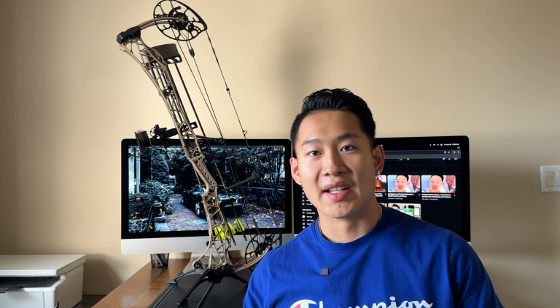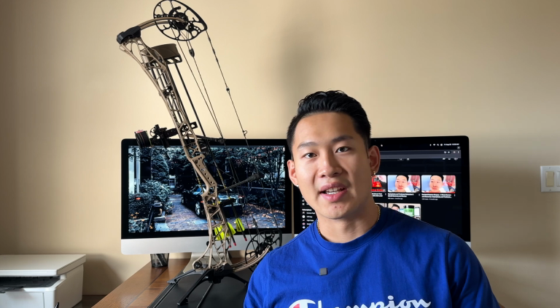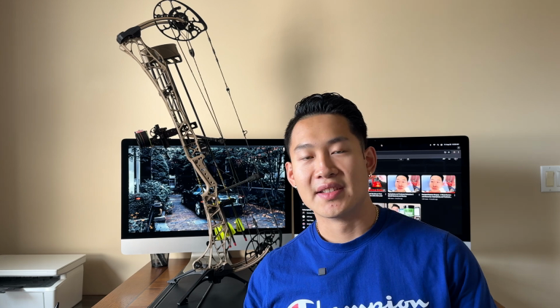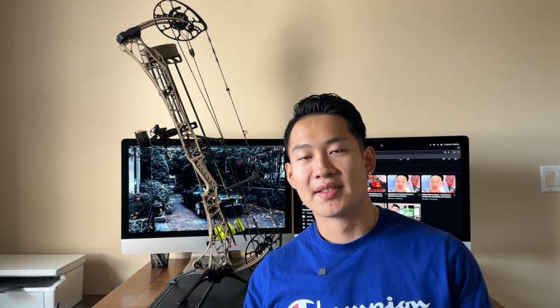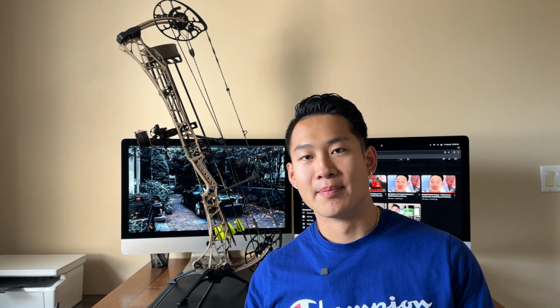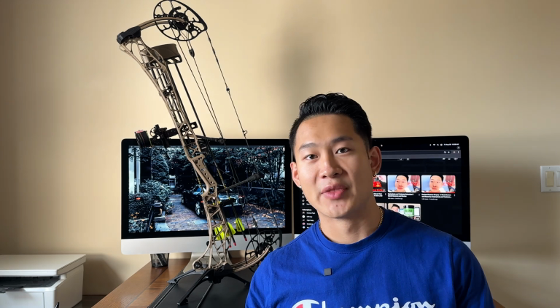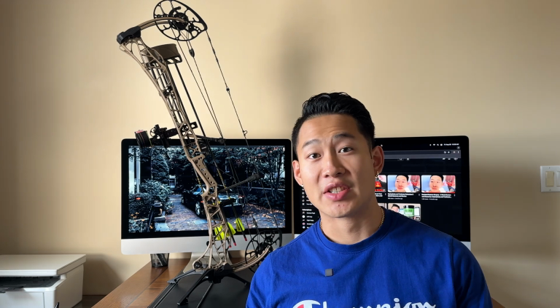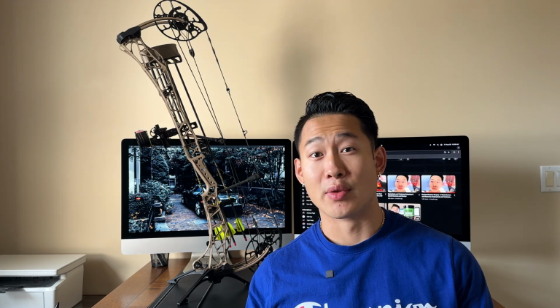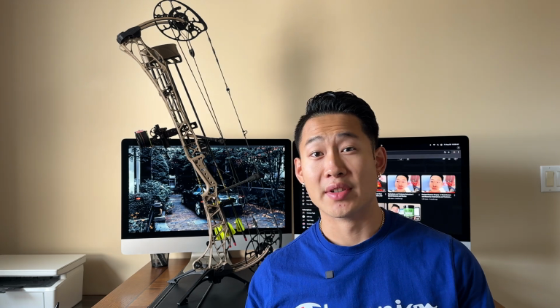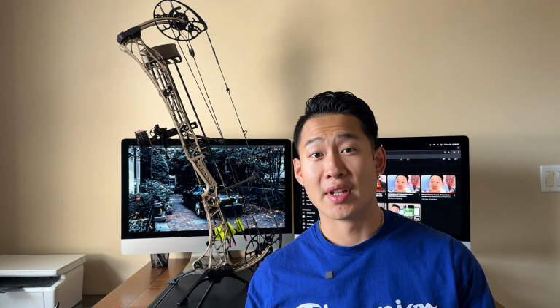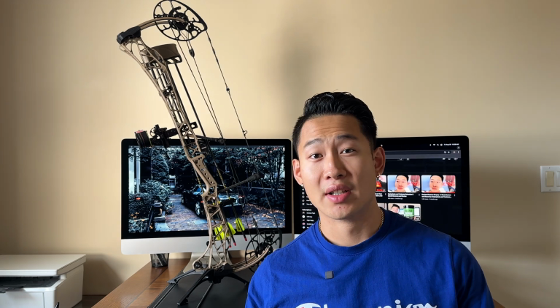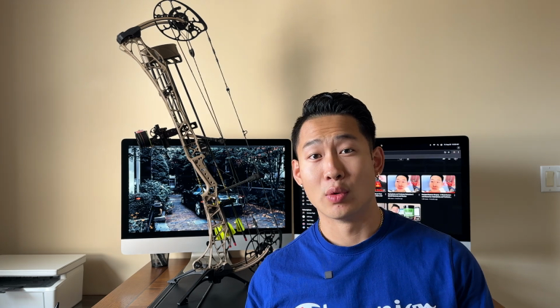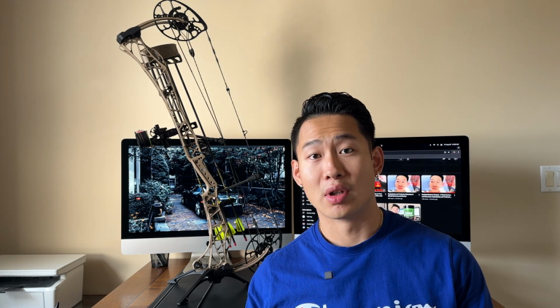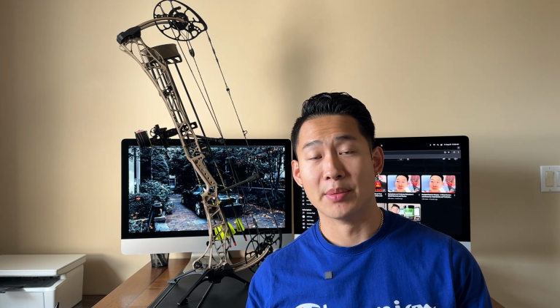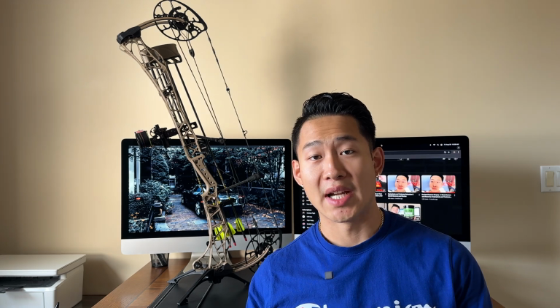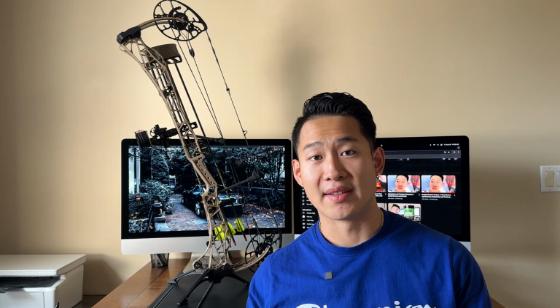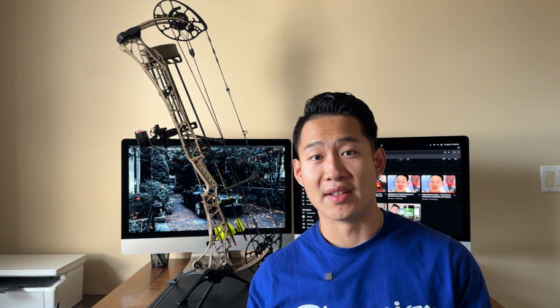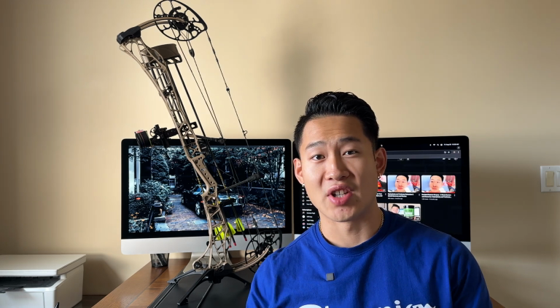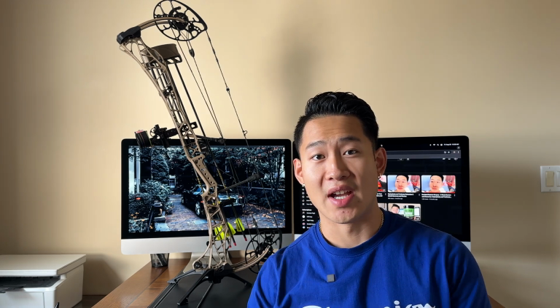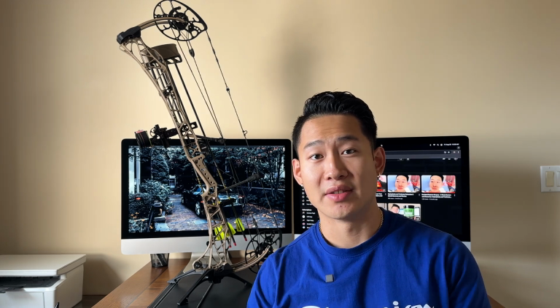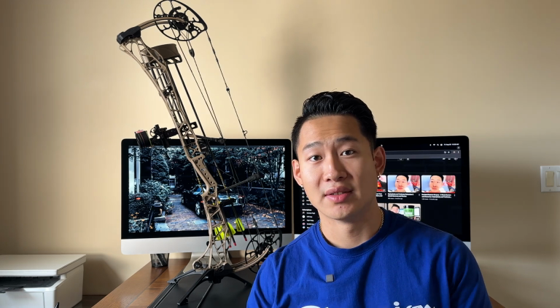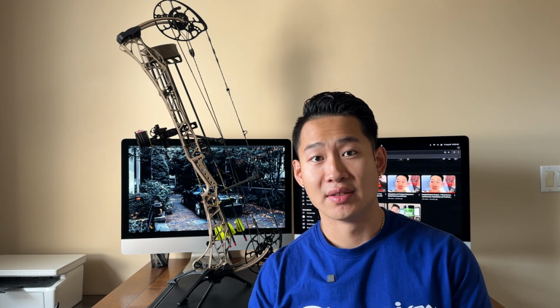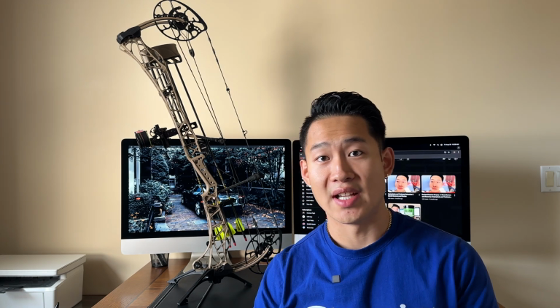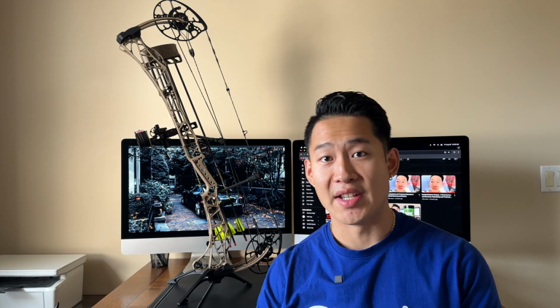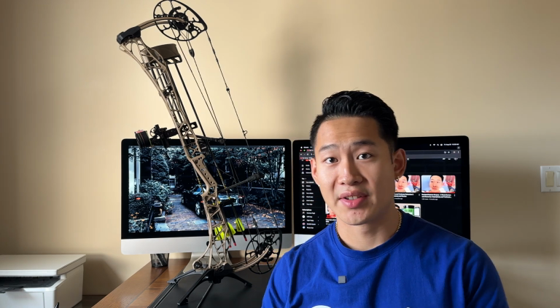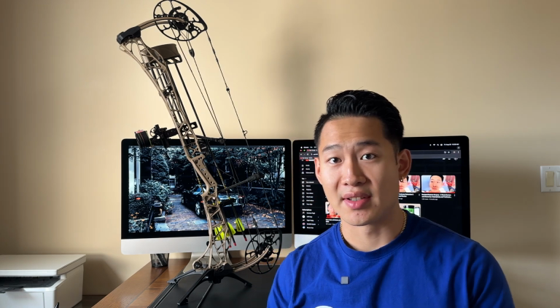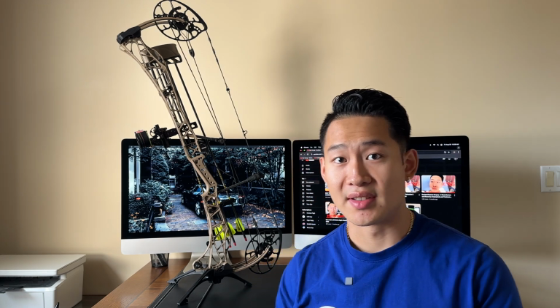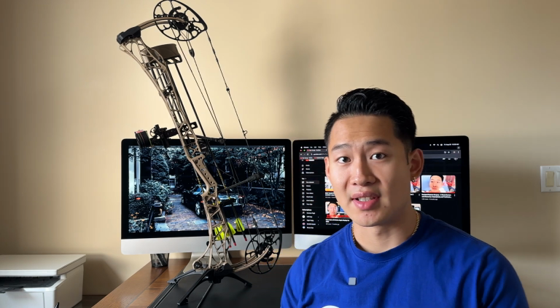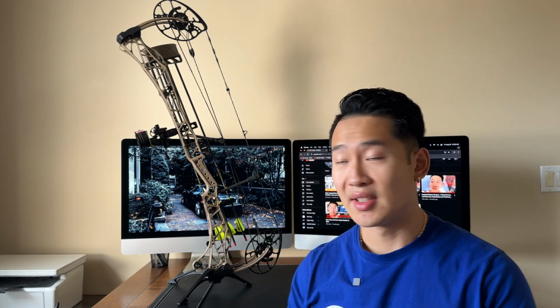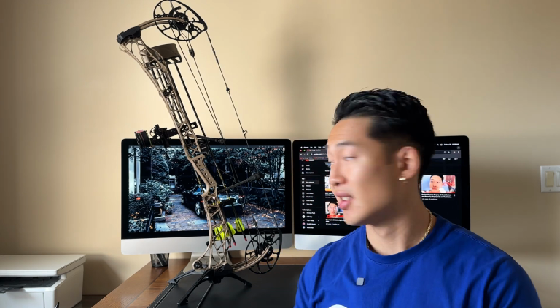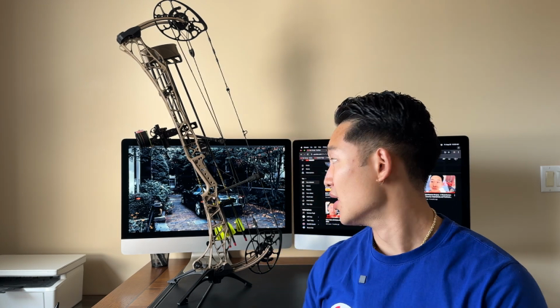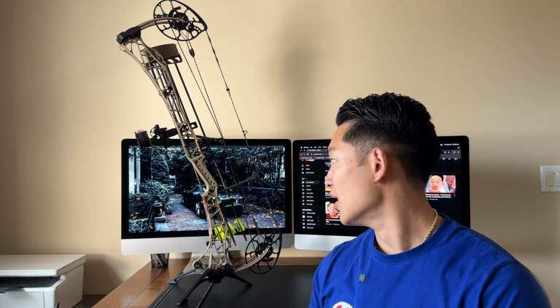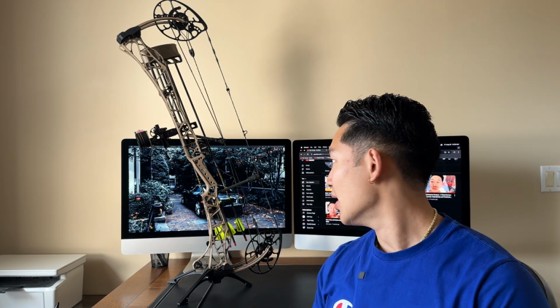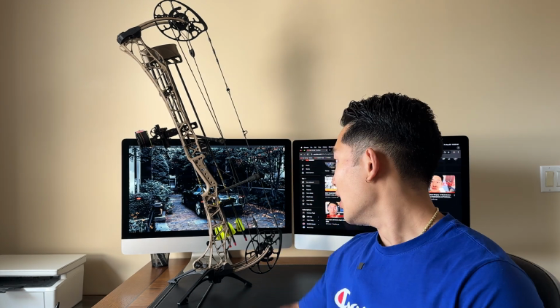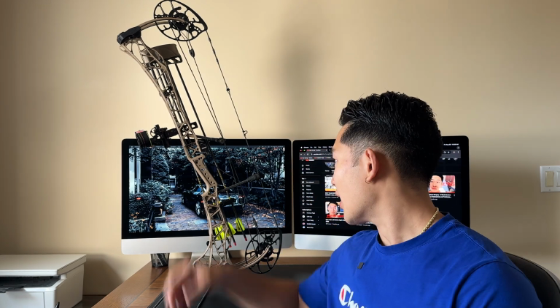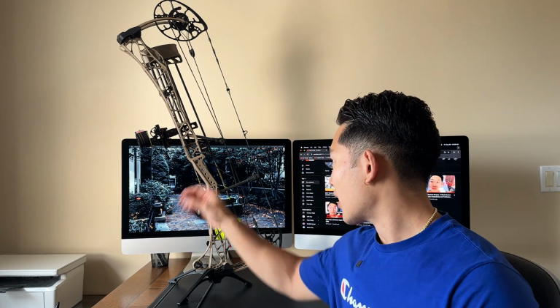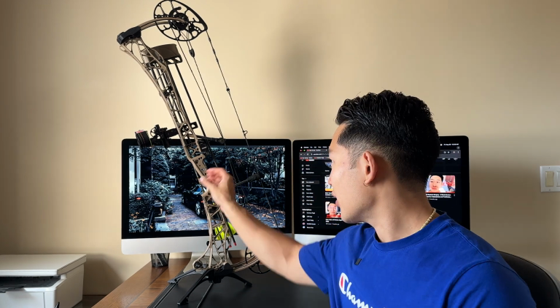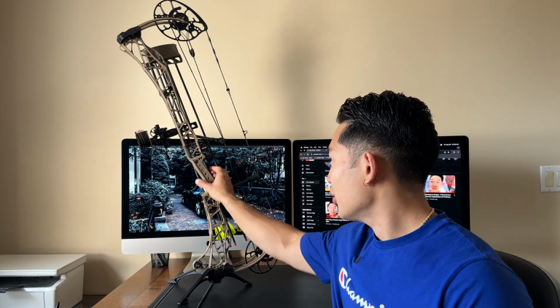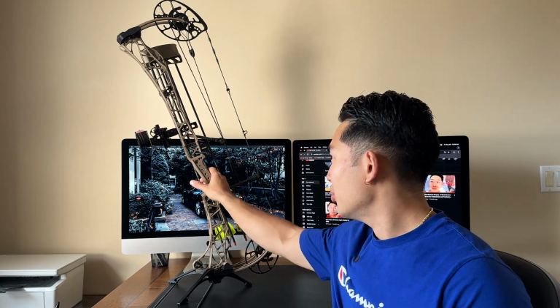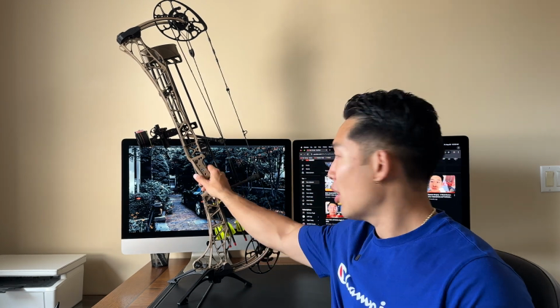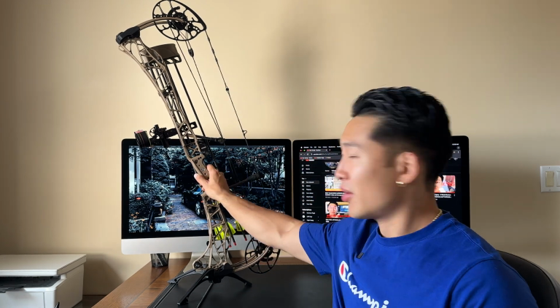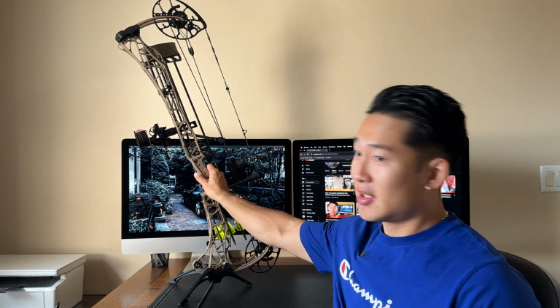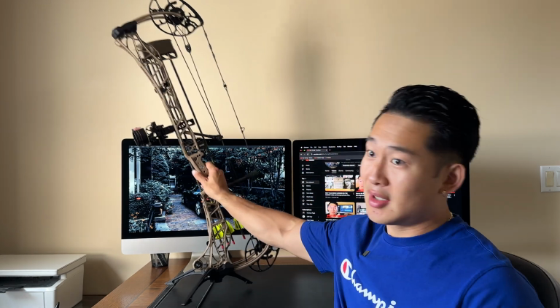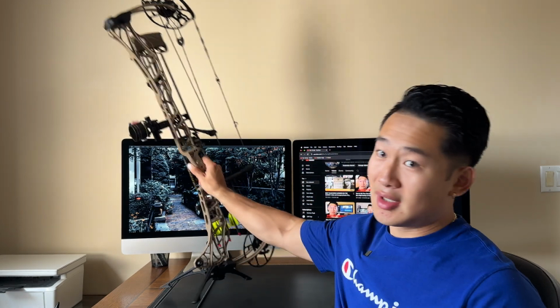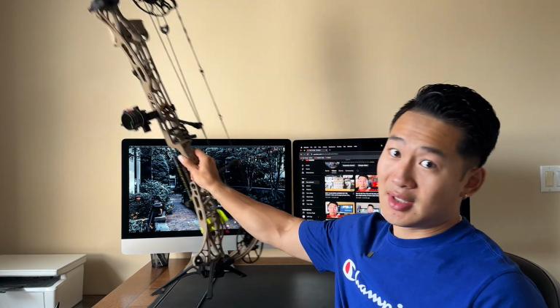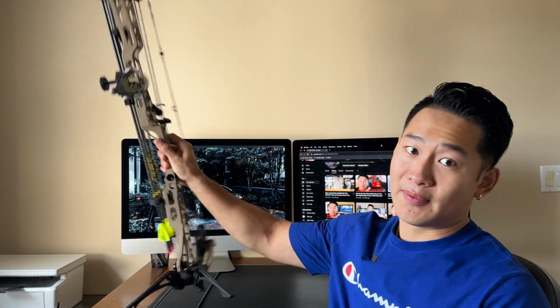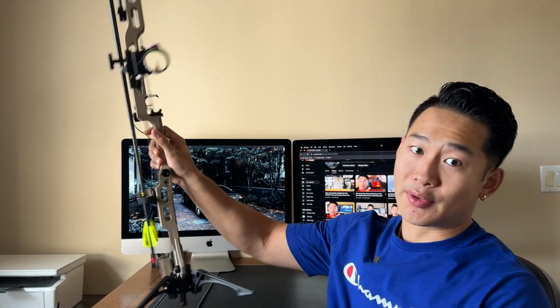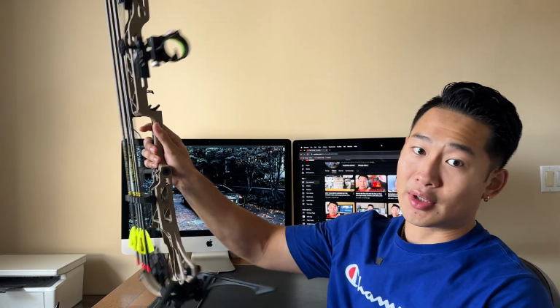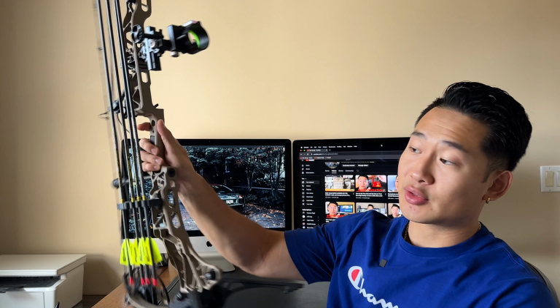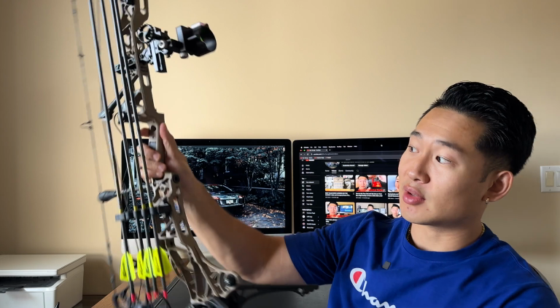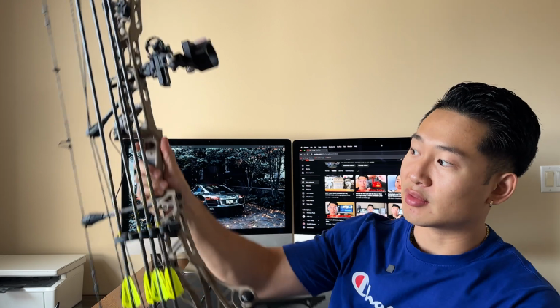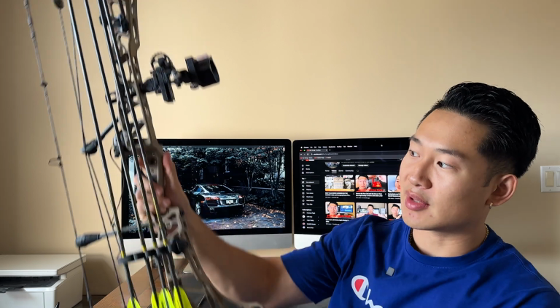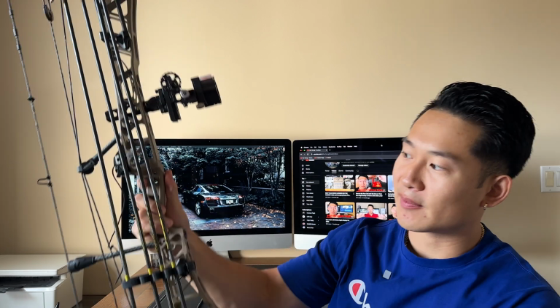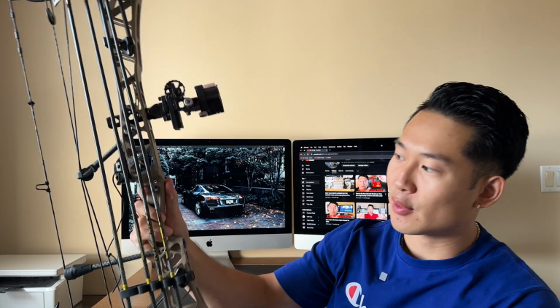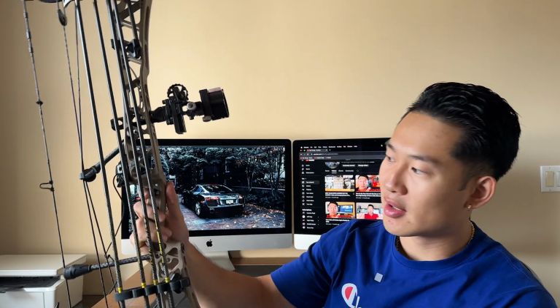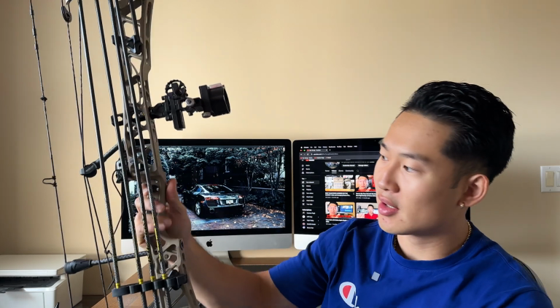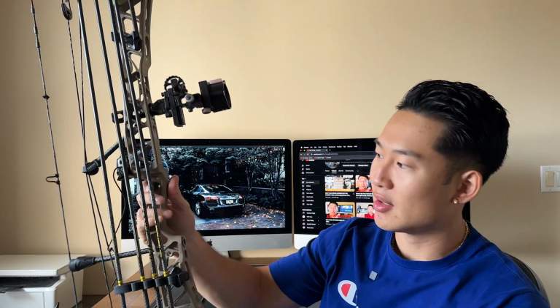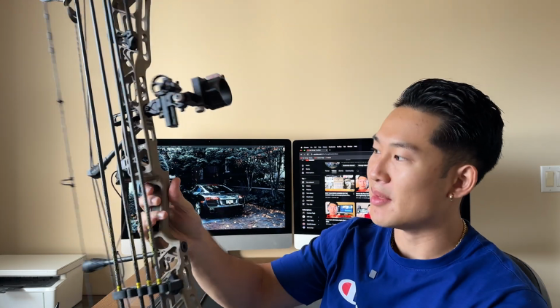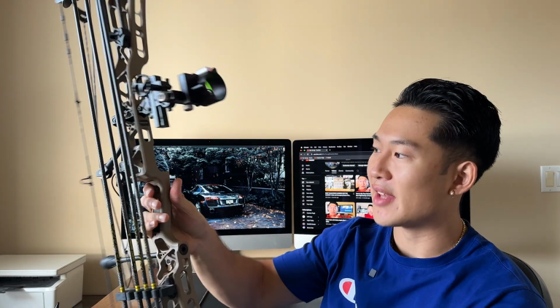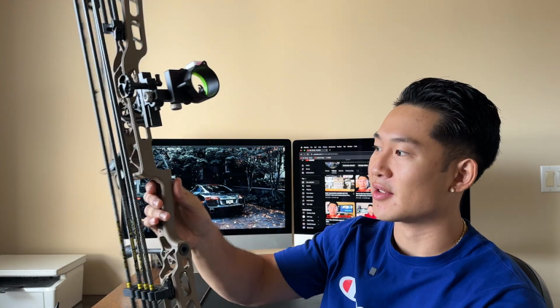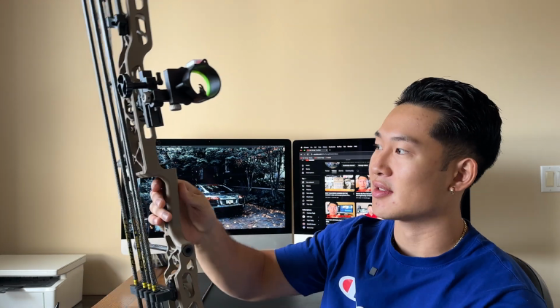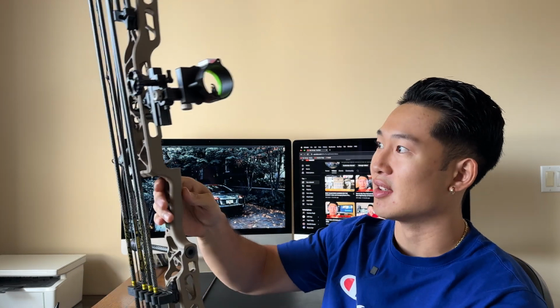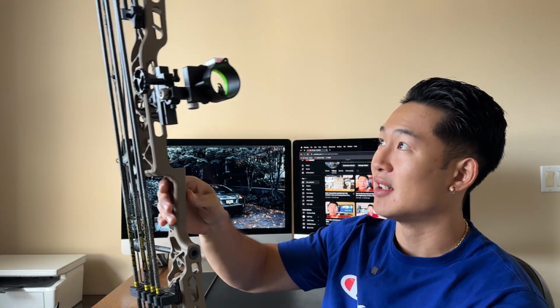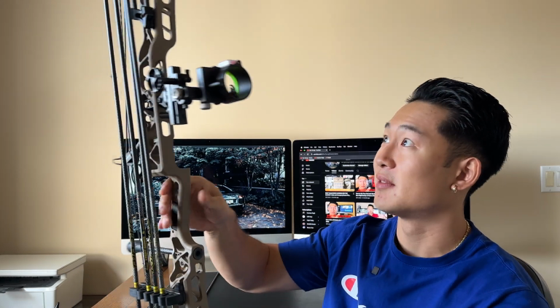Hey guys, it's Run Young. Welcome back to the channel. As you can see, I've got a new bow here for 2024 — the Mathews Lift.